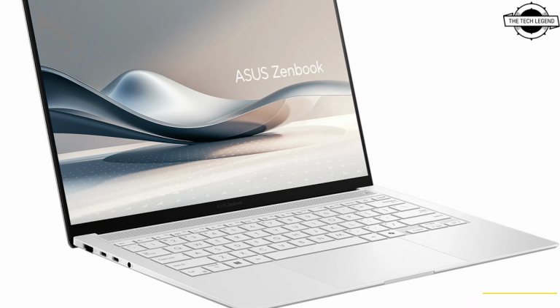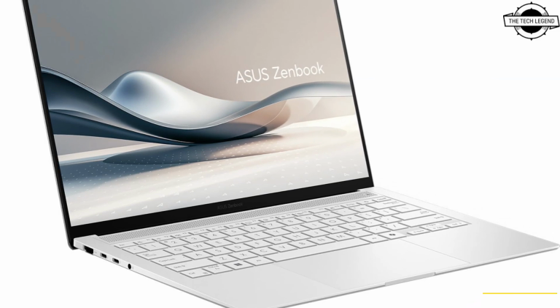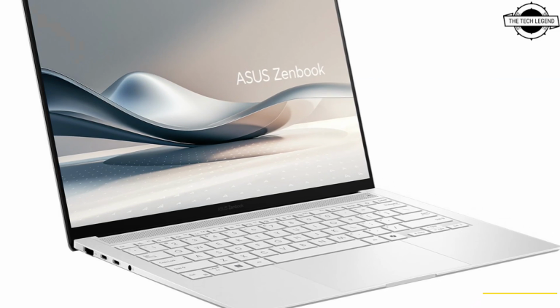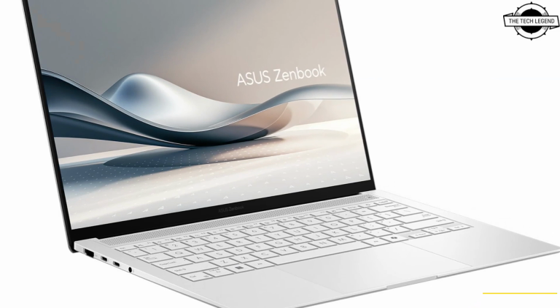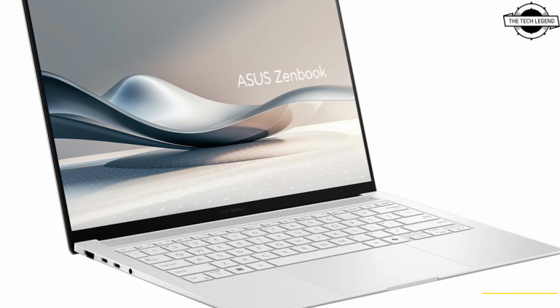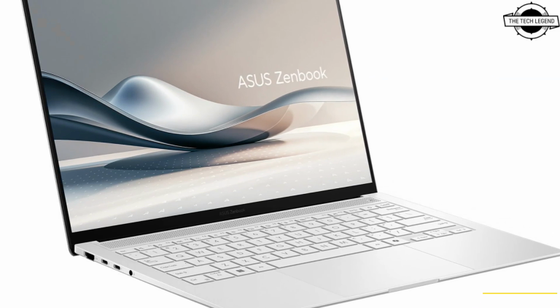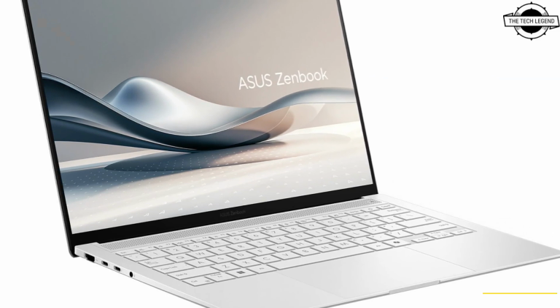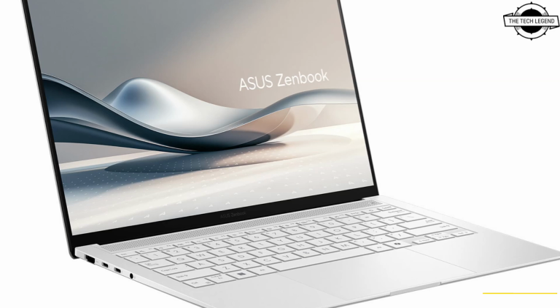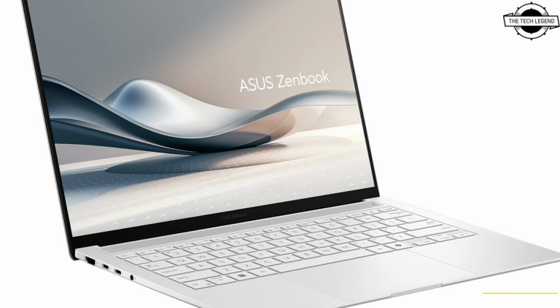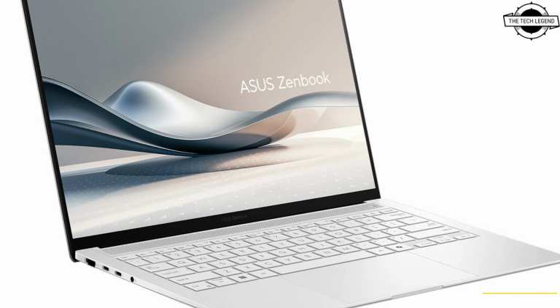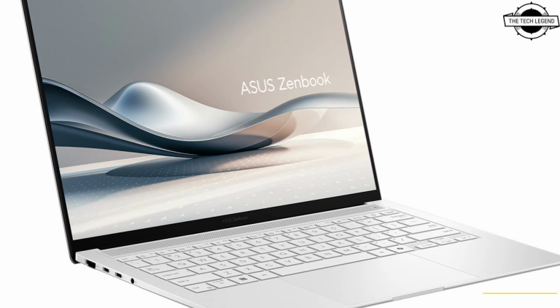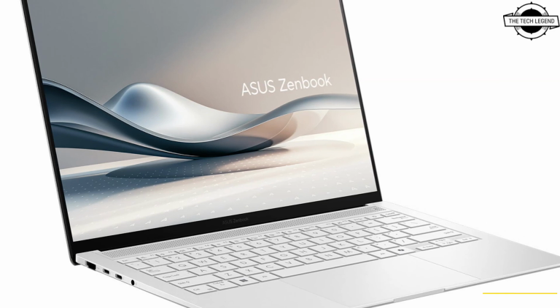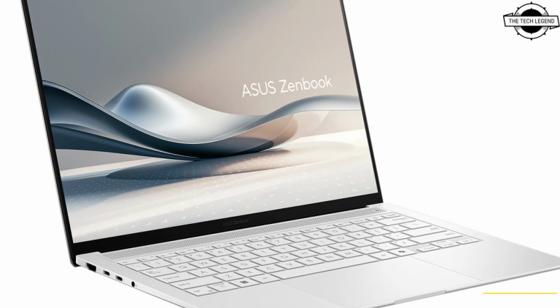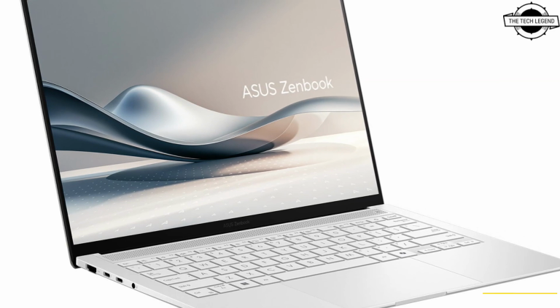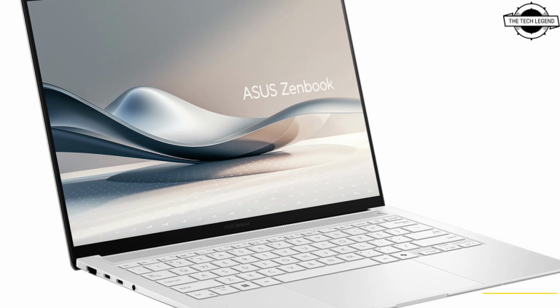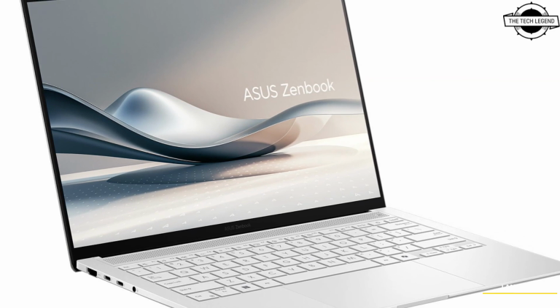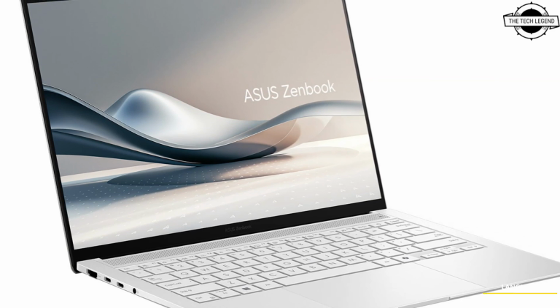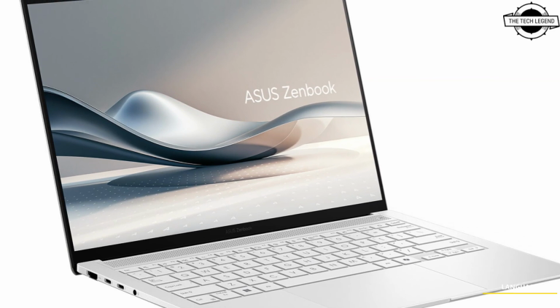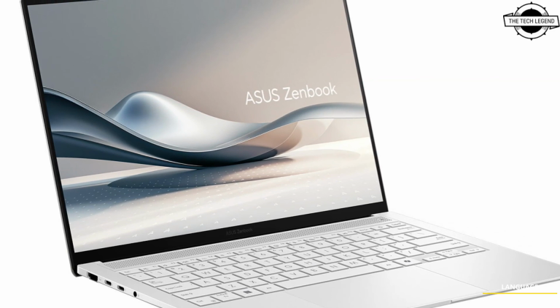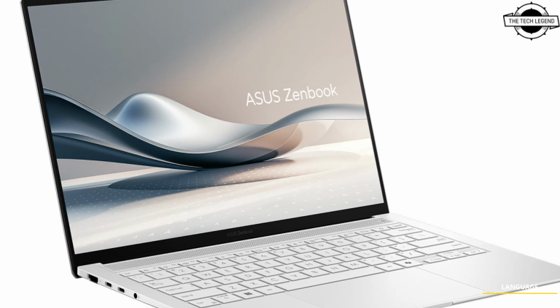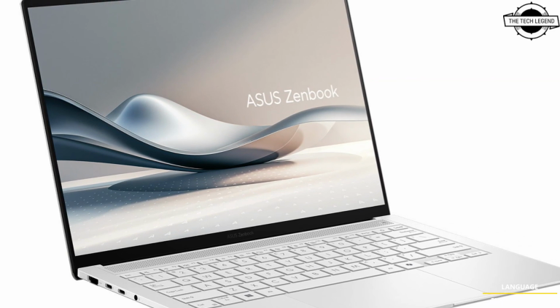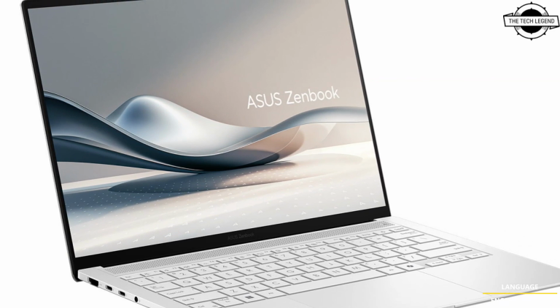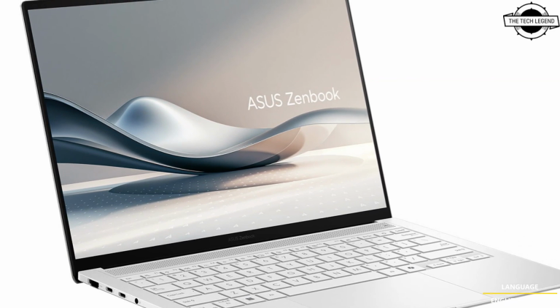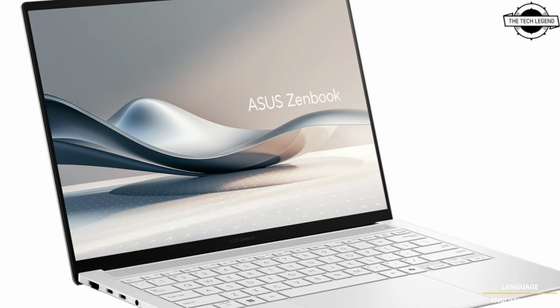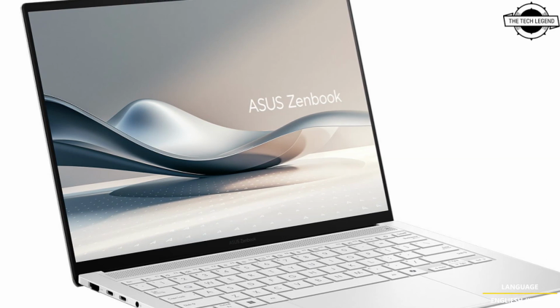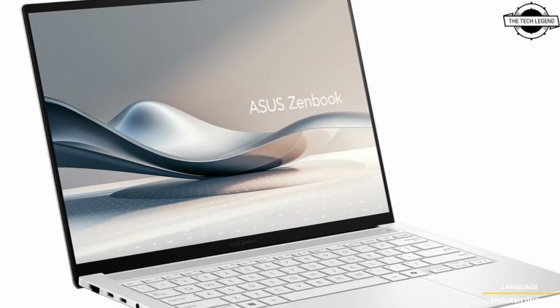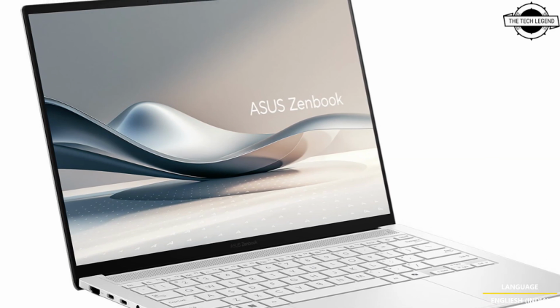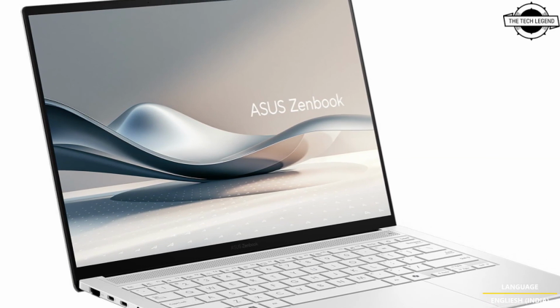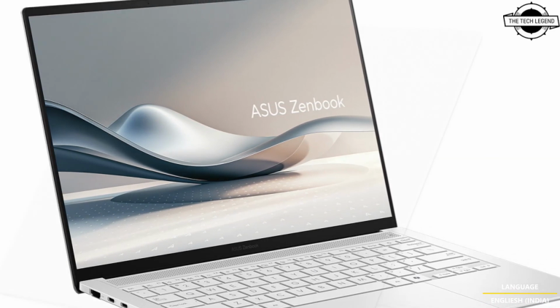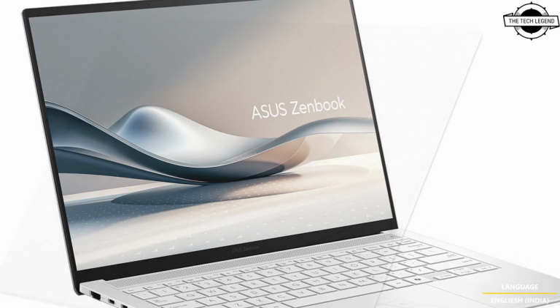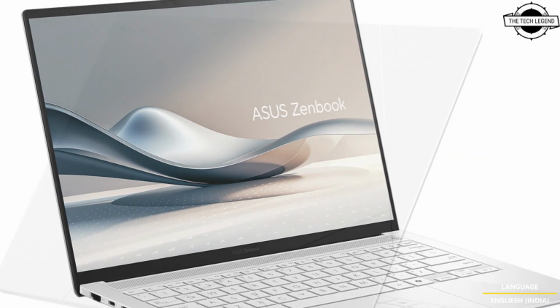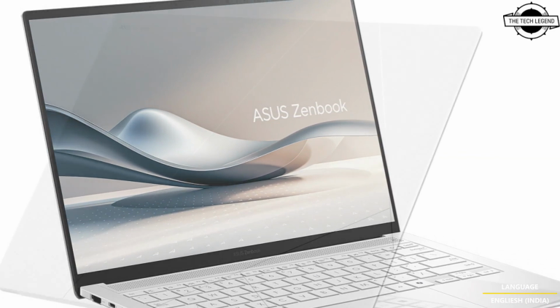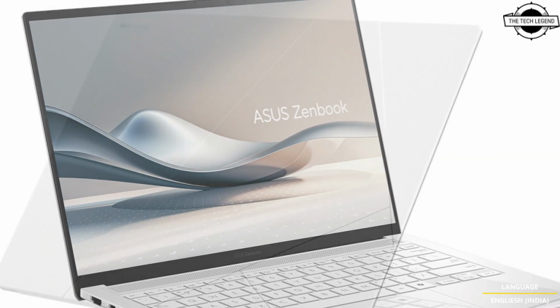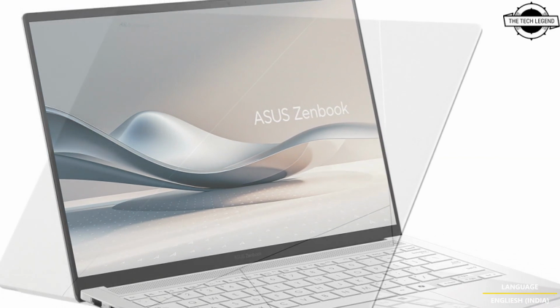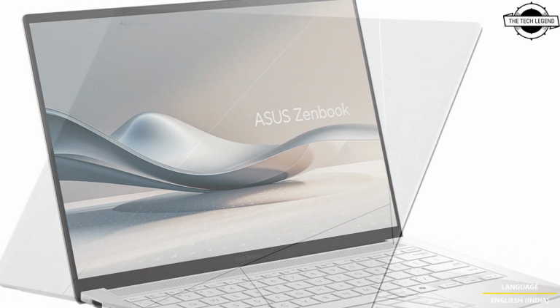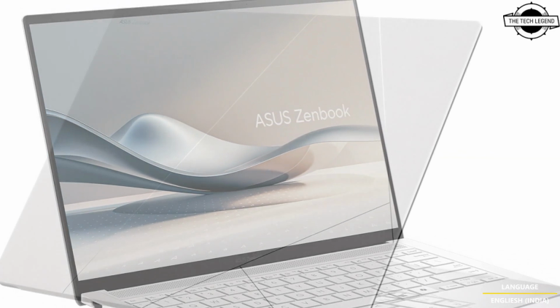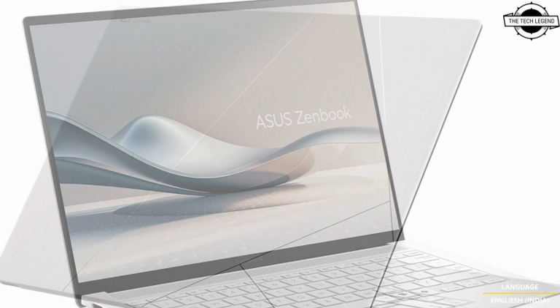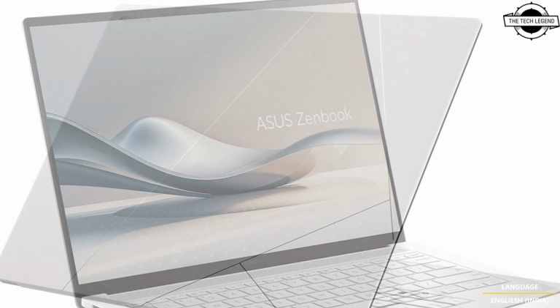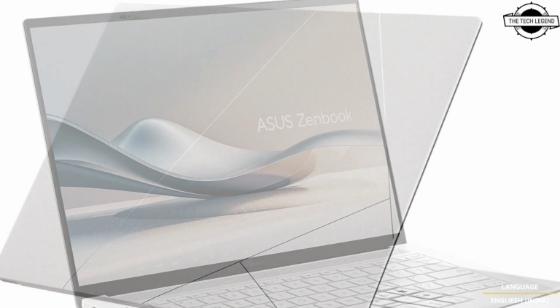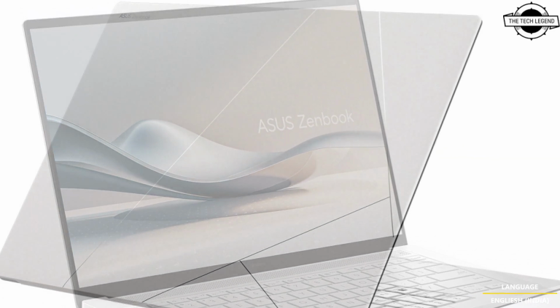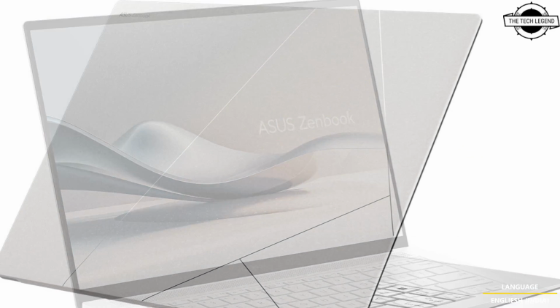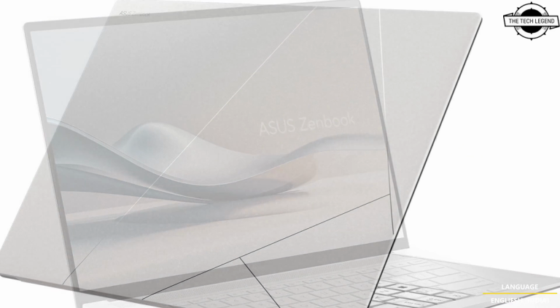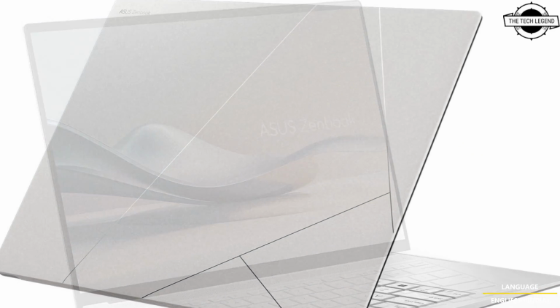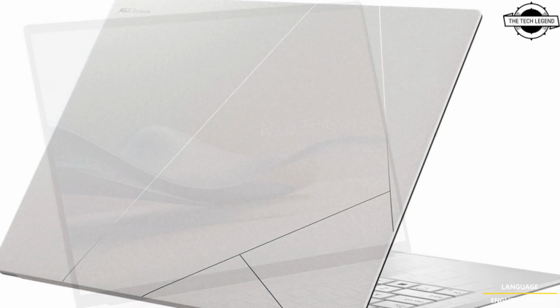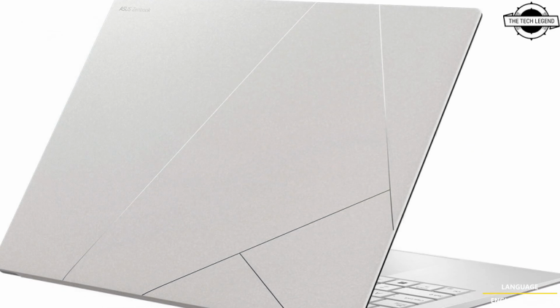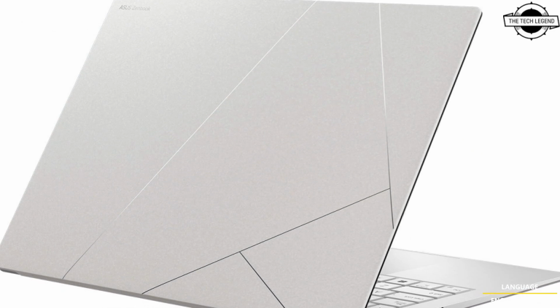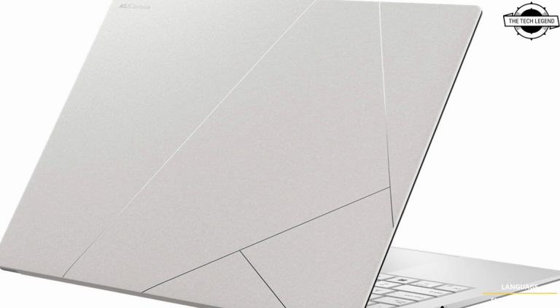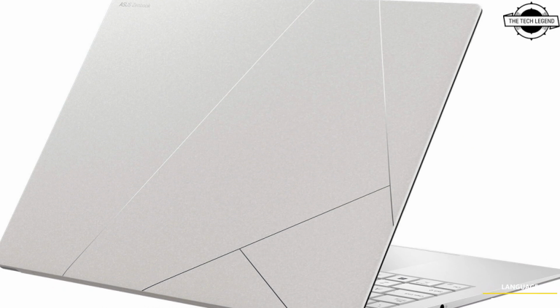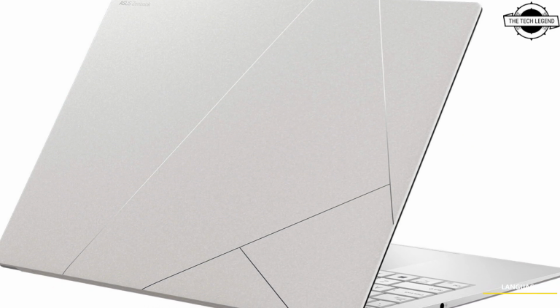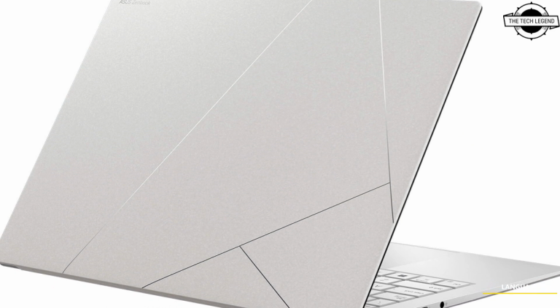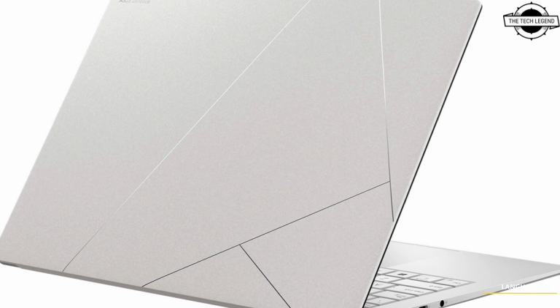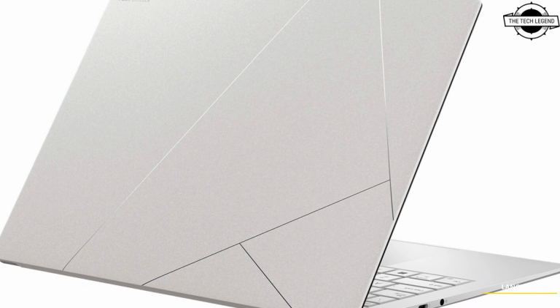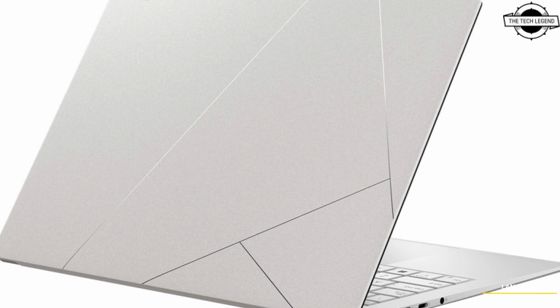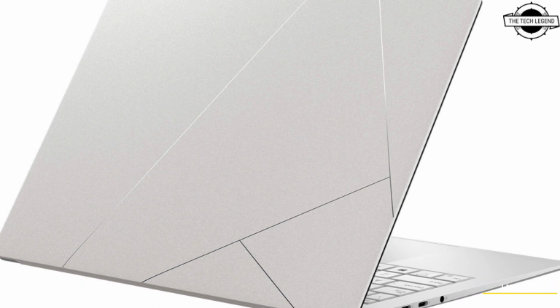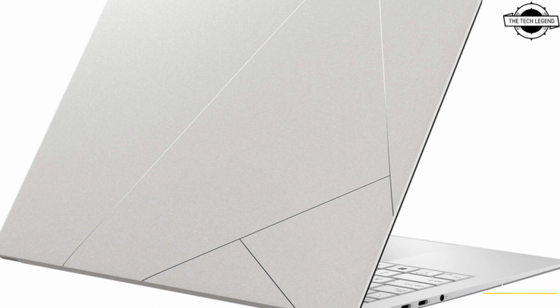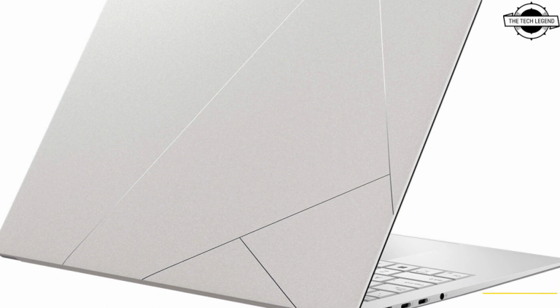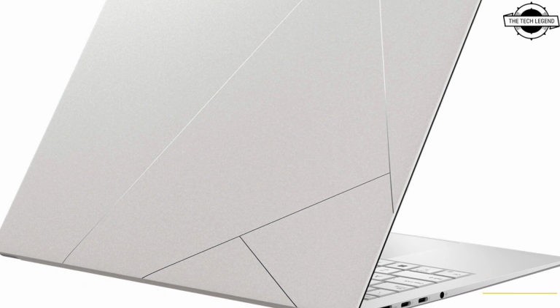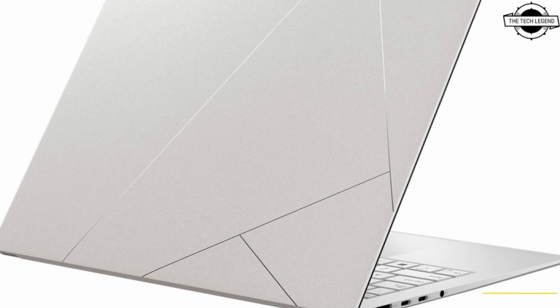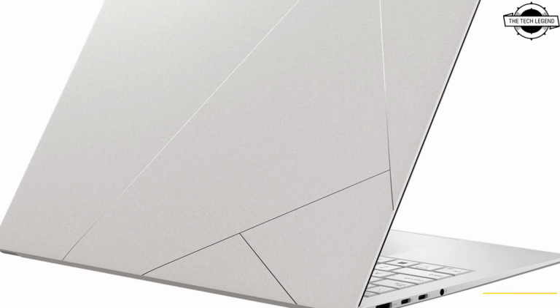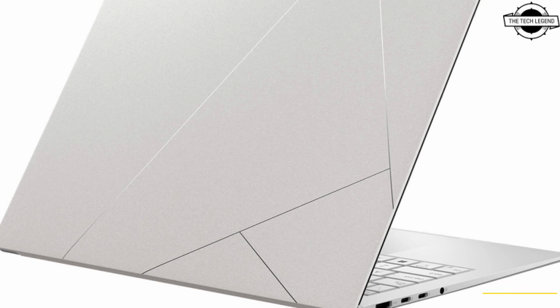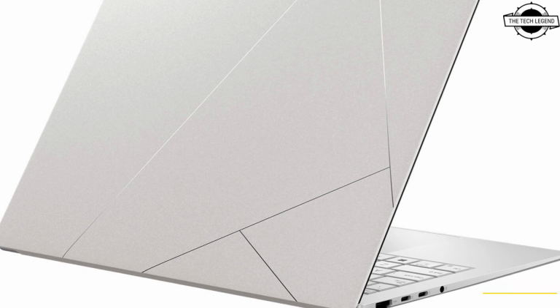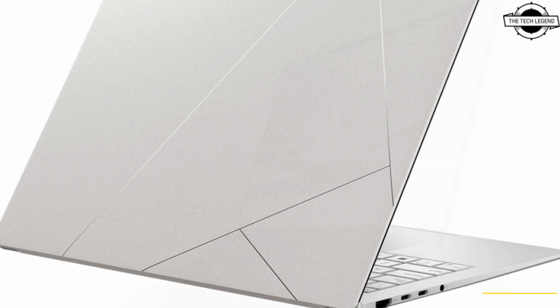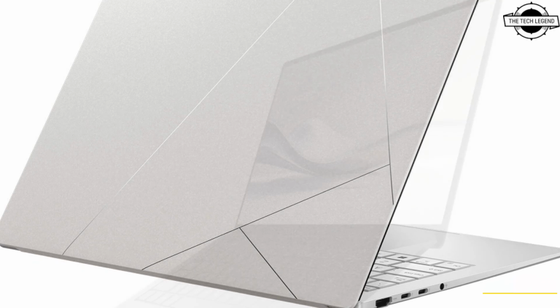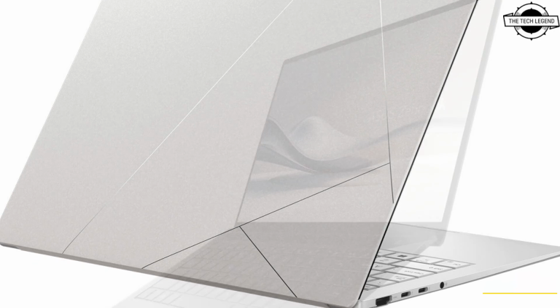The premium Zenbook S14 showcases a new functional aesthetic and has been completely redesigned inside and outside in the chassis.